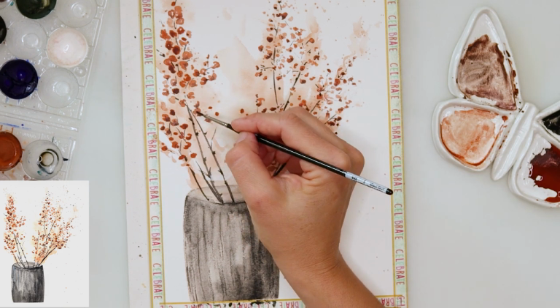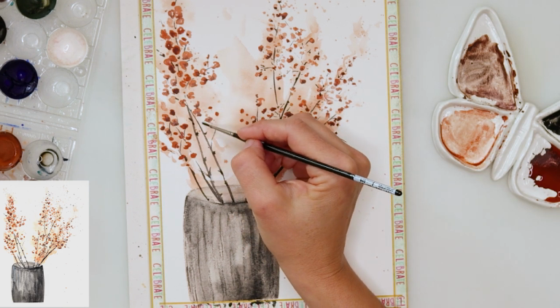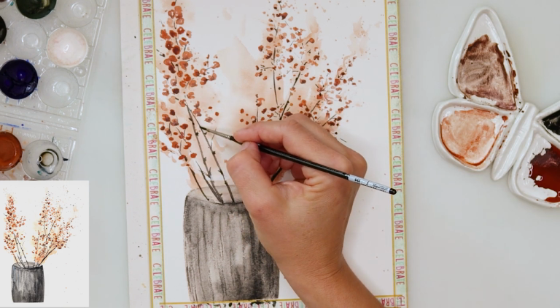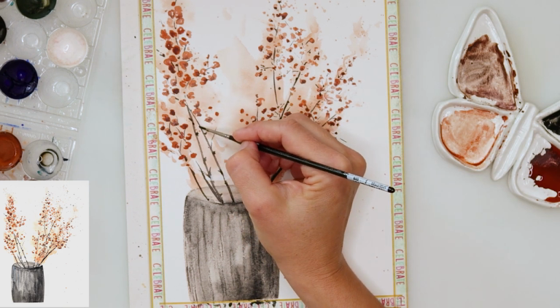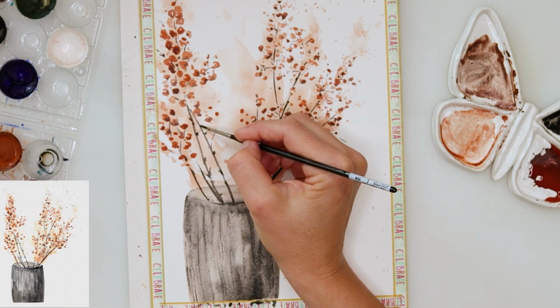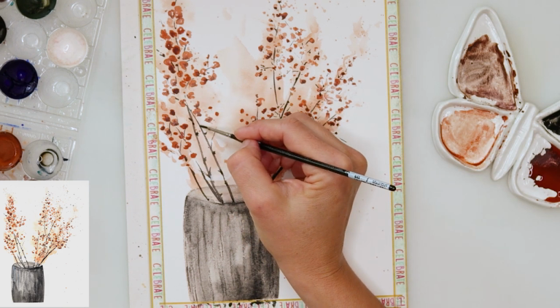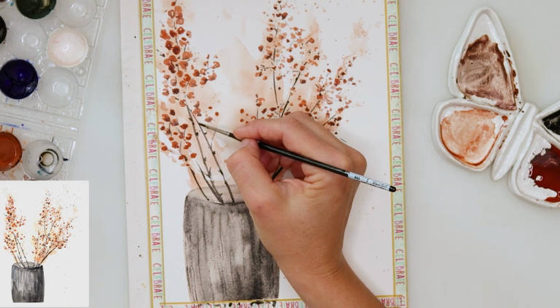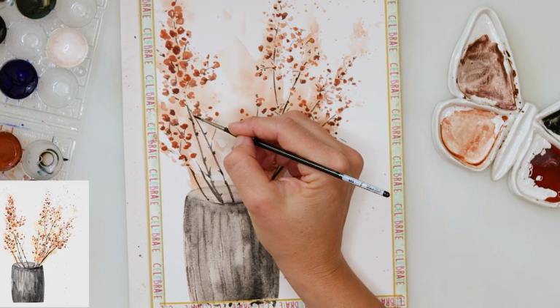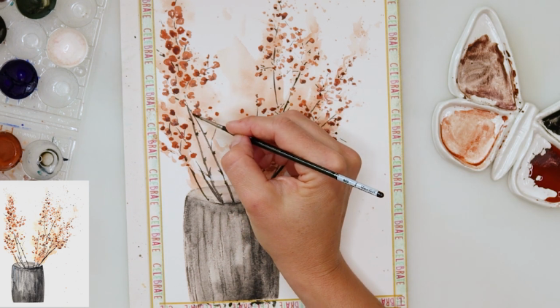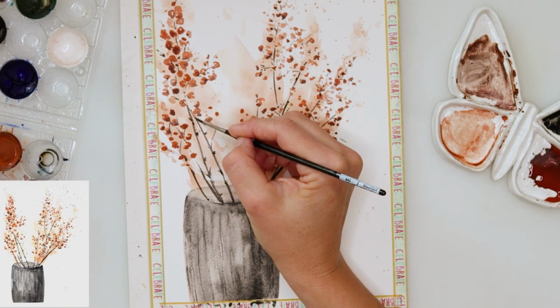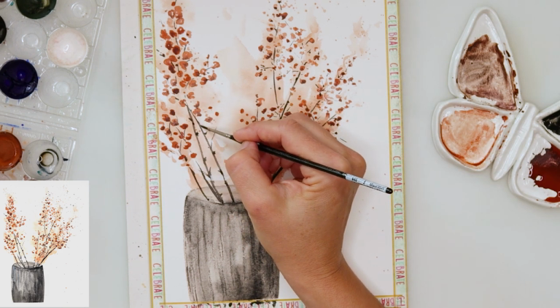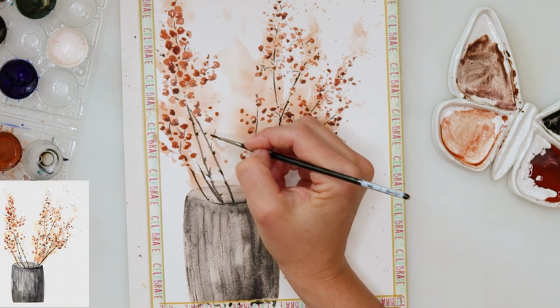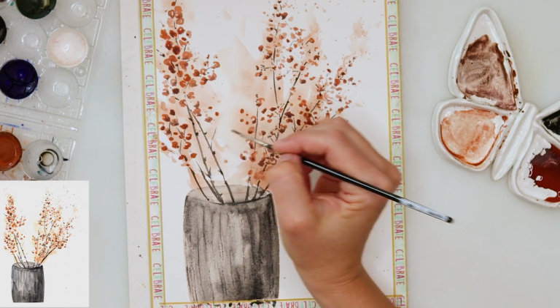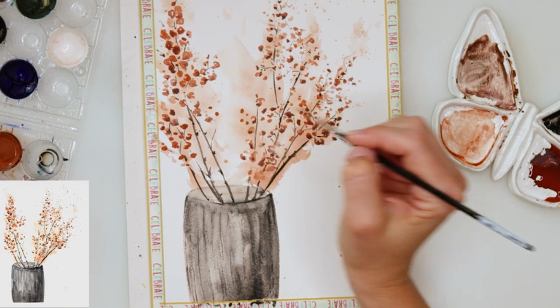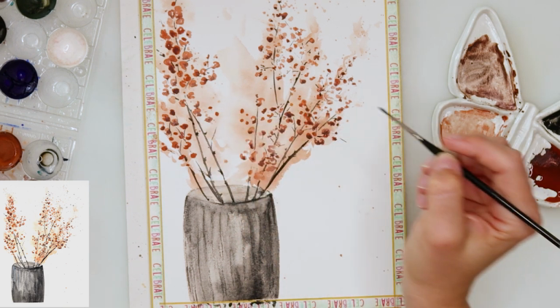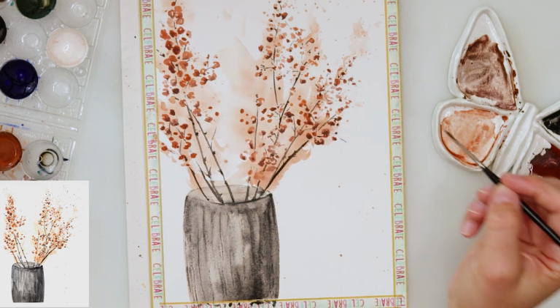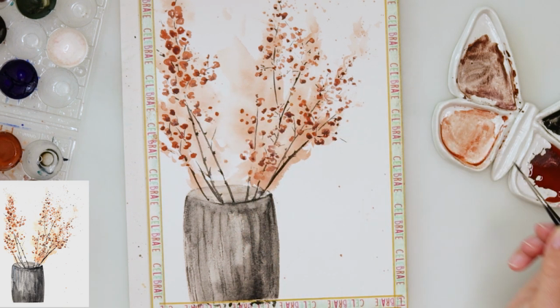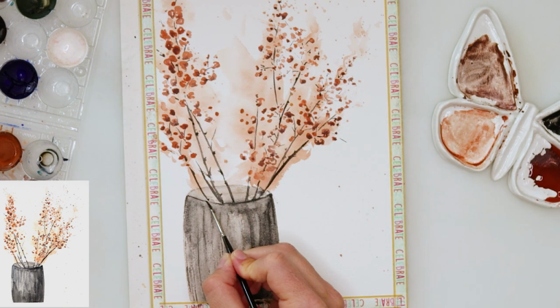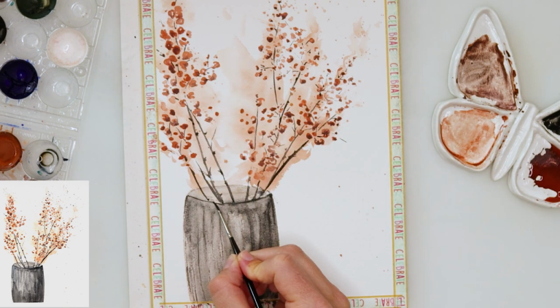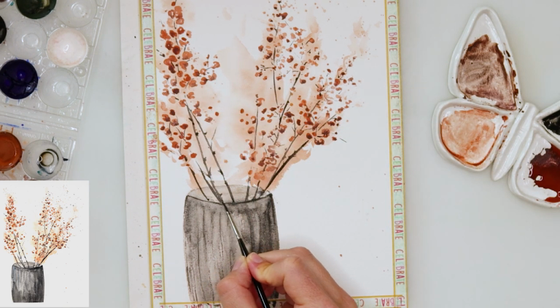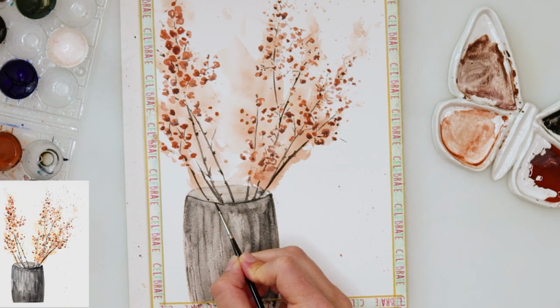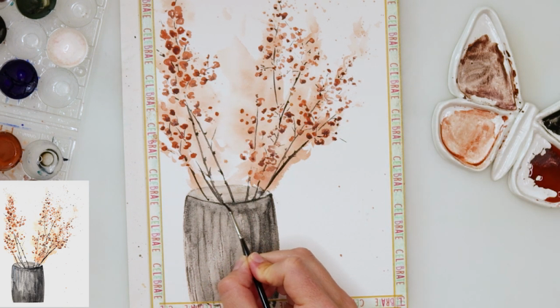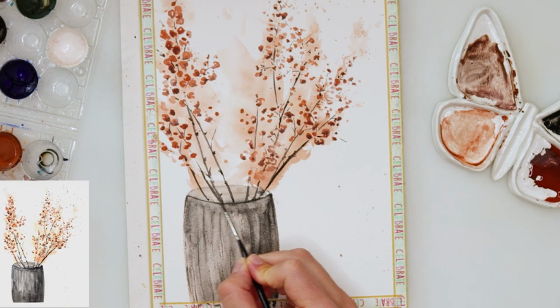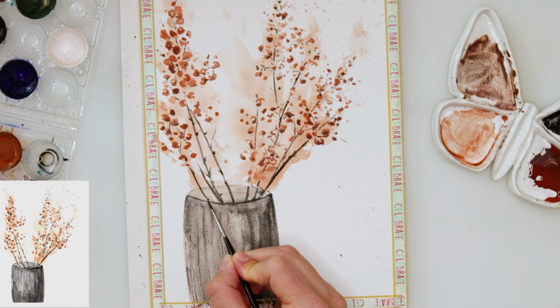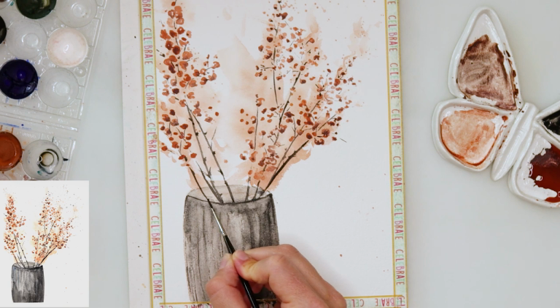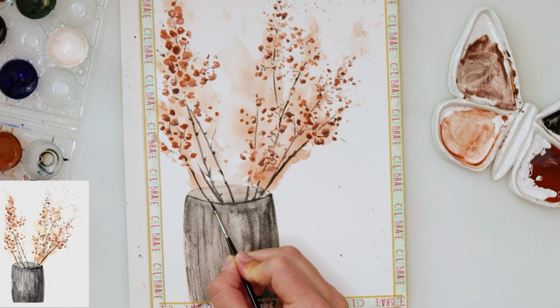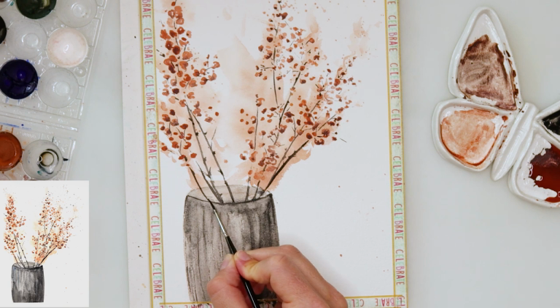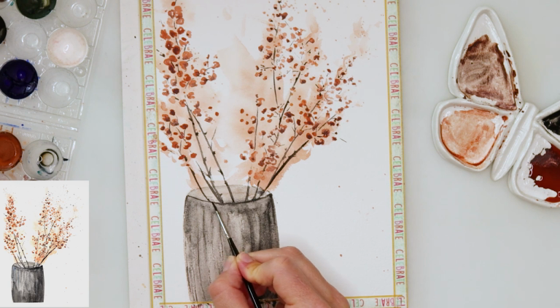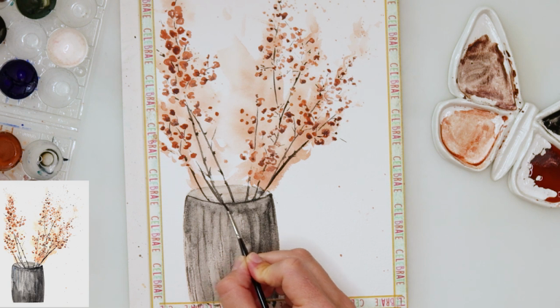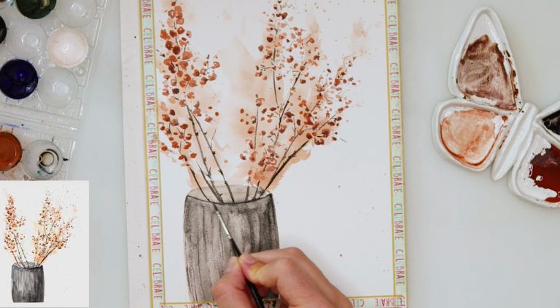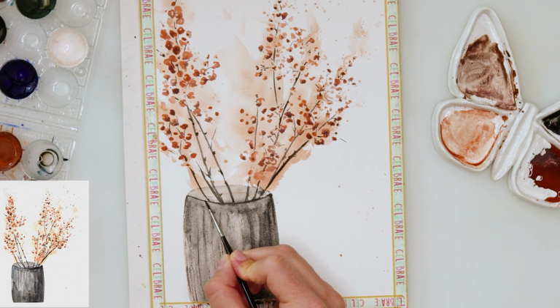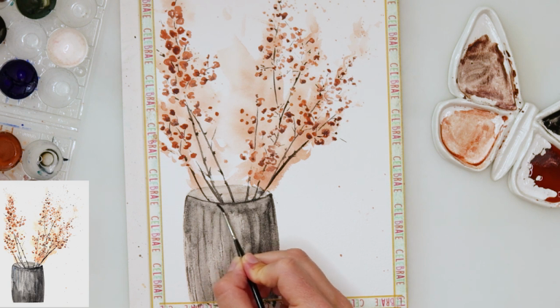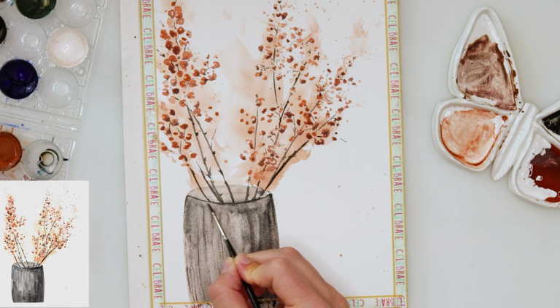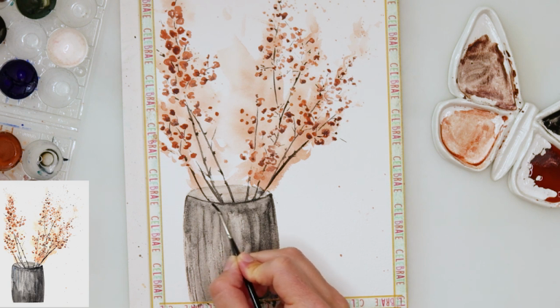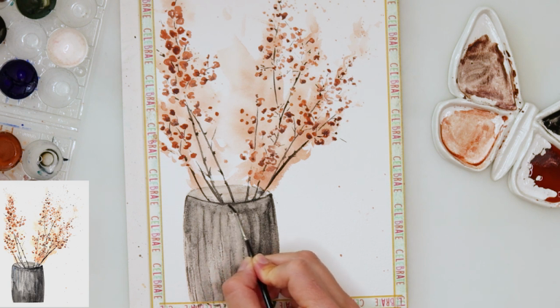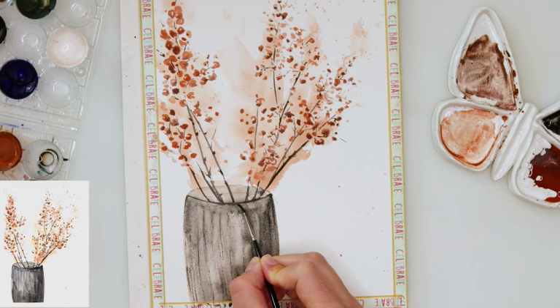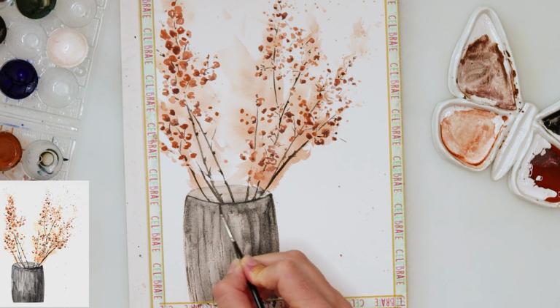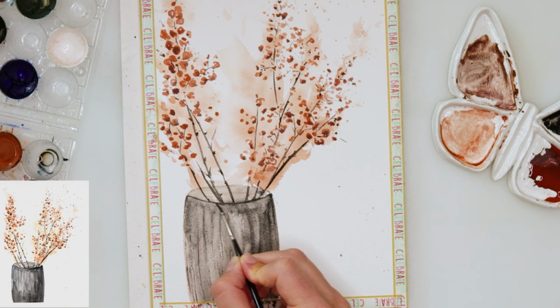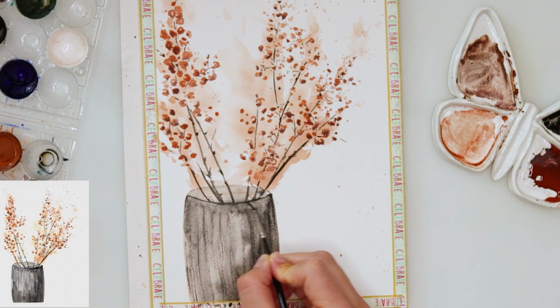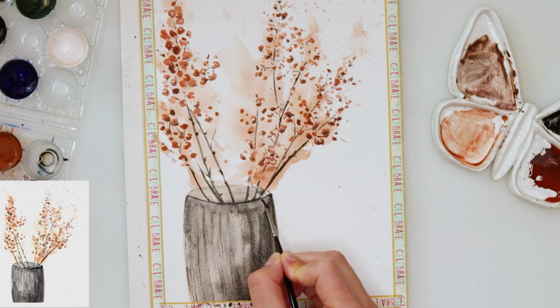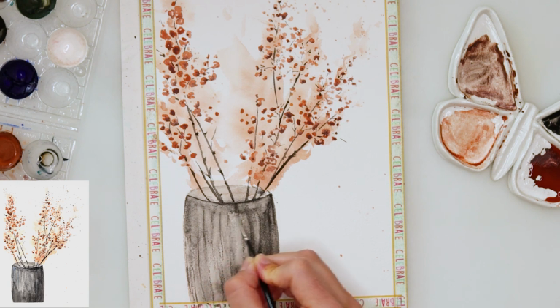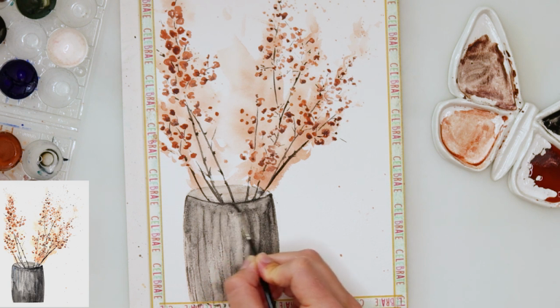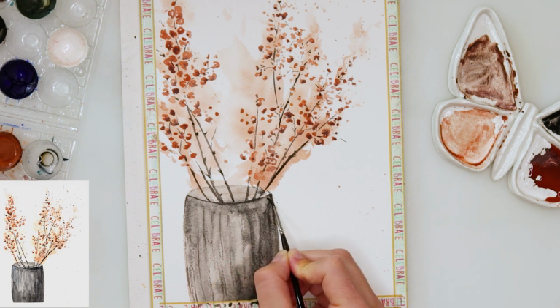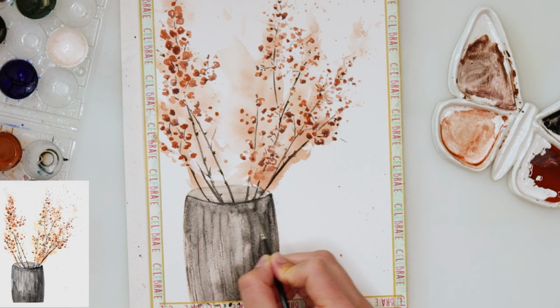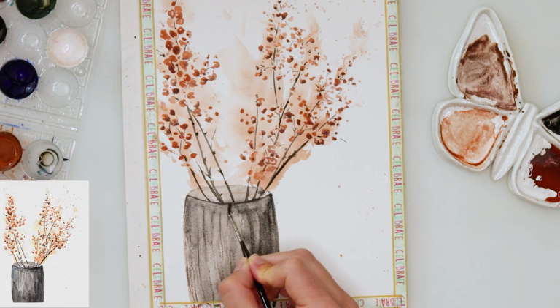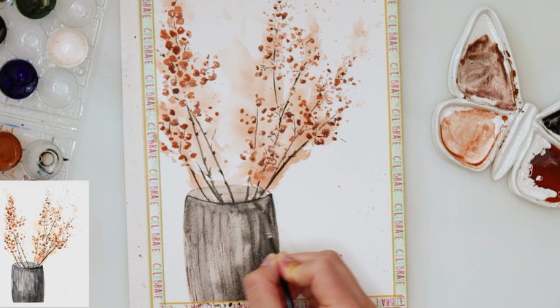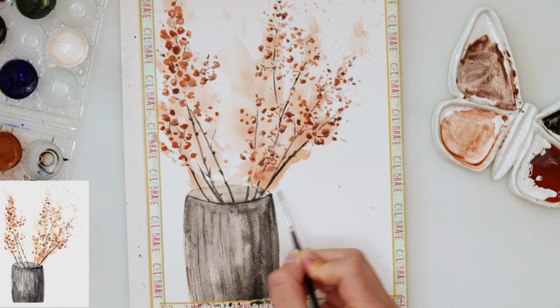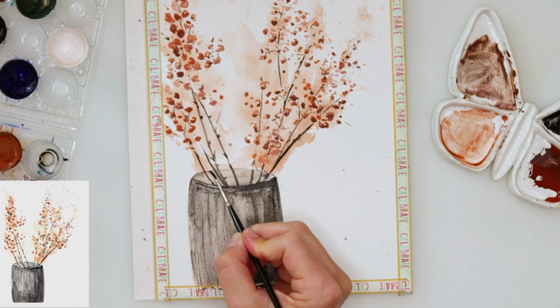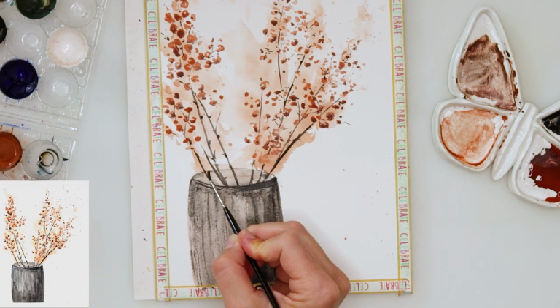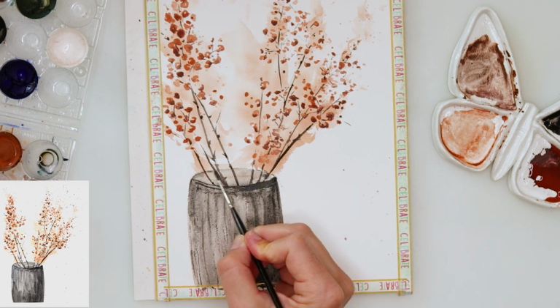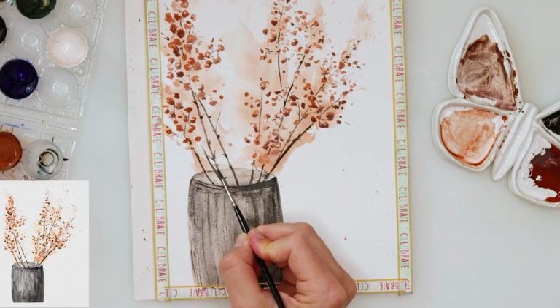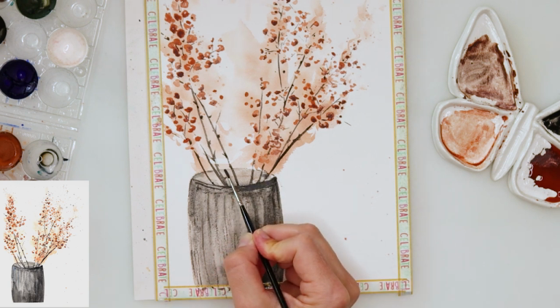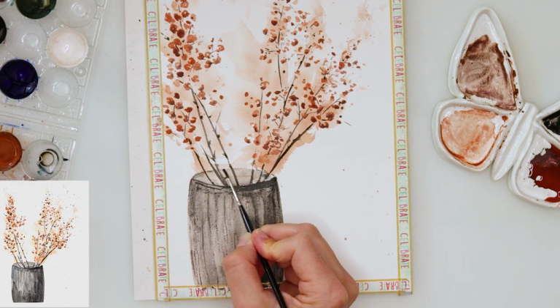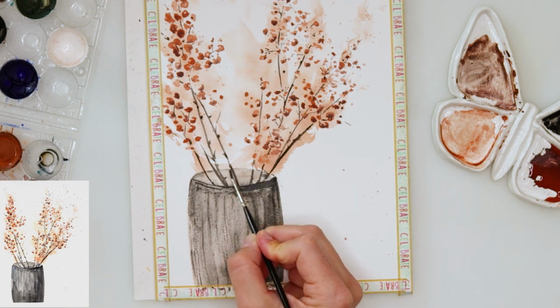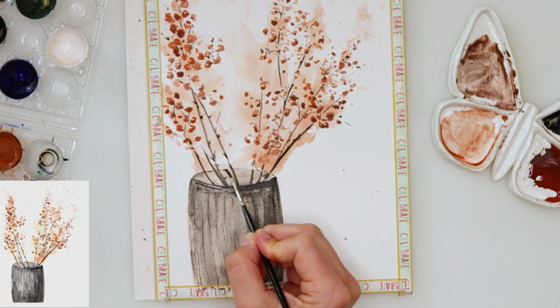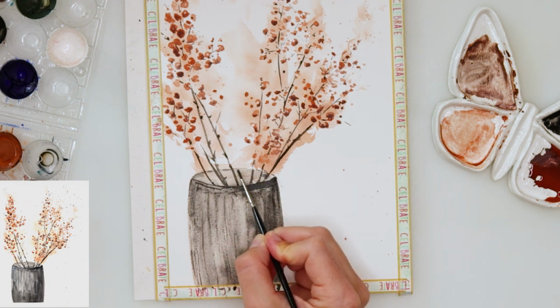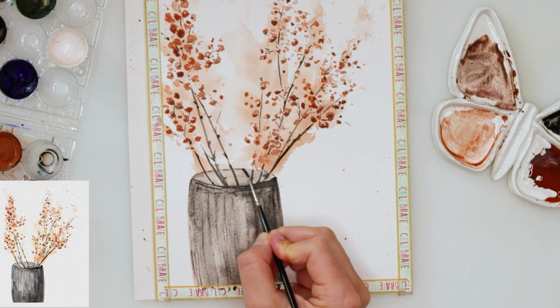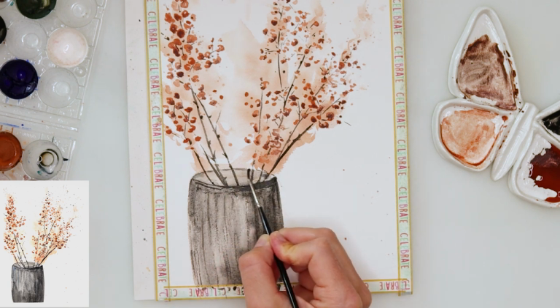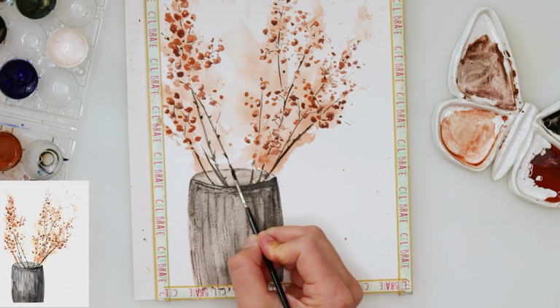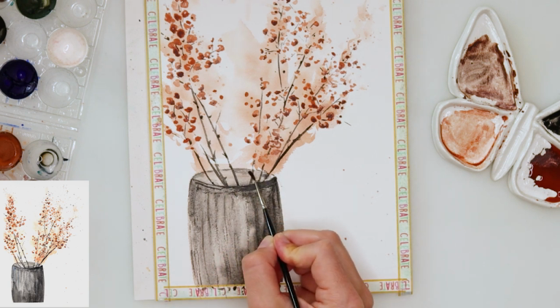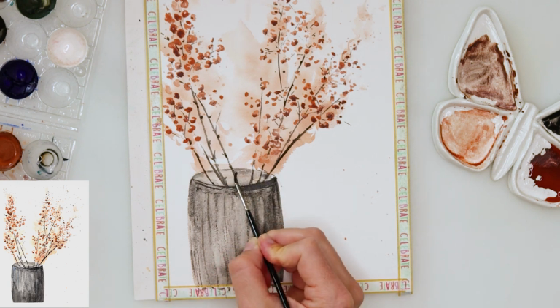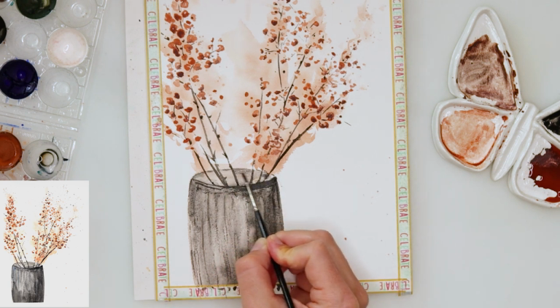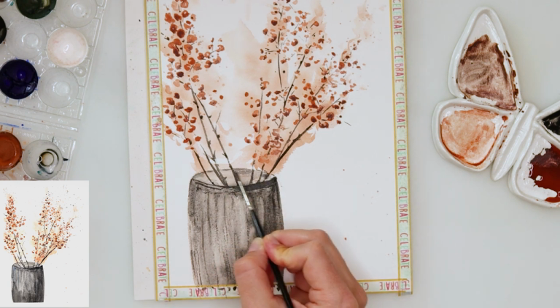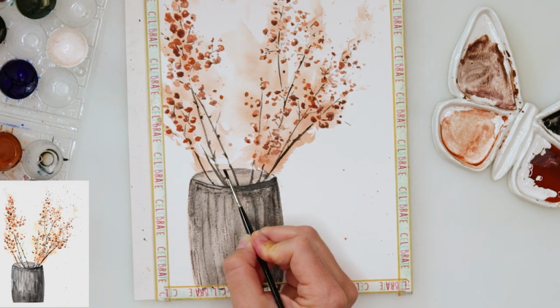Then I'm doing the smaller branches with the detail brush and also adding some more details on the vase again using that black.